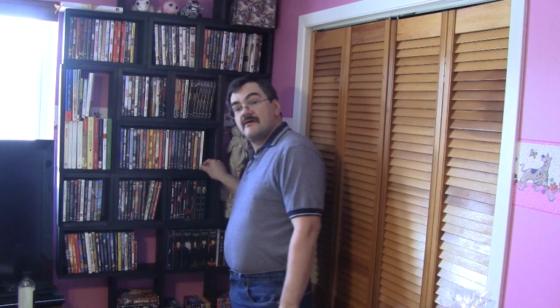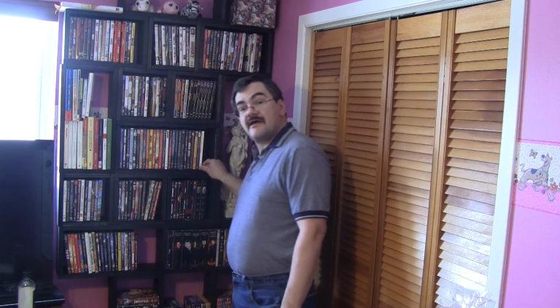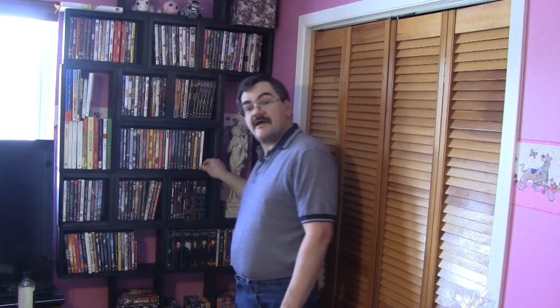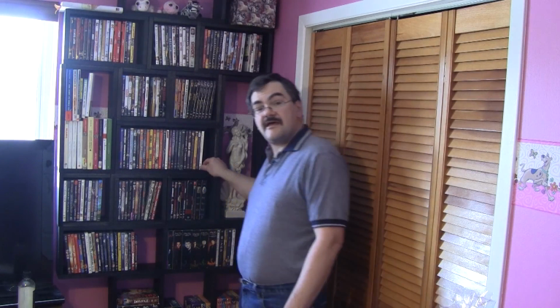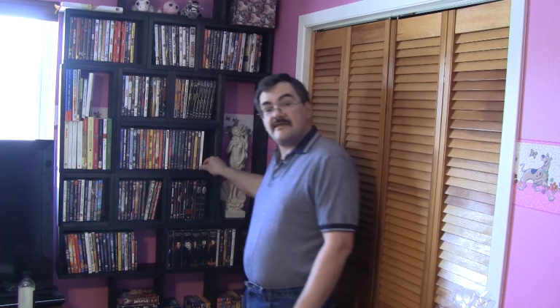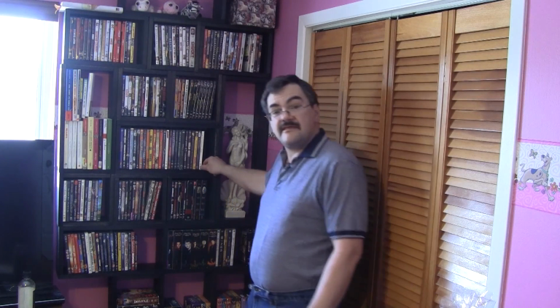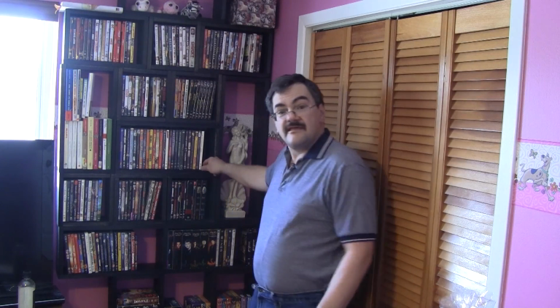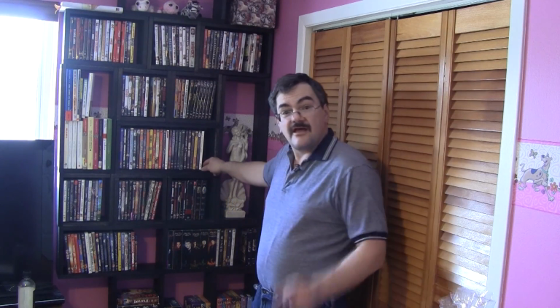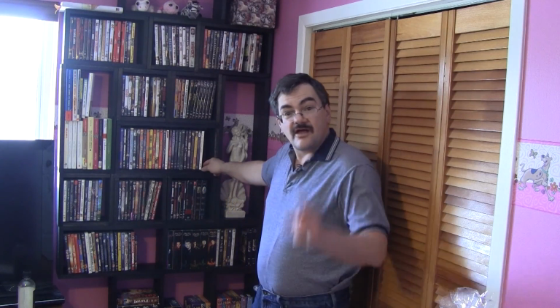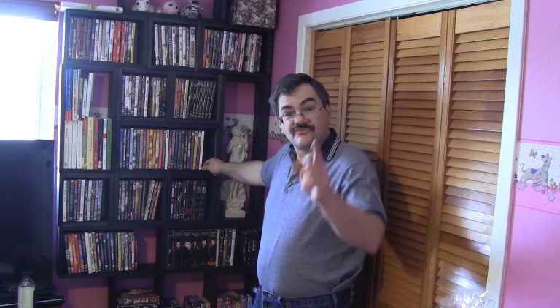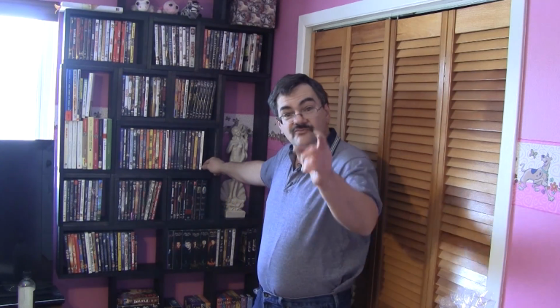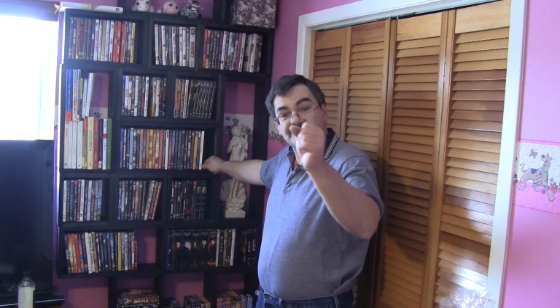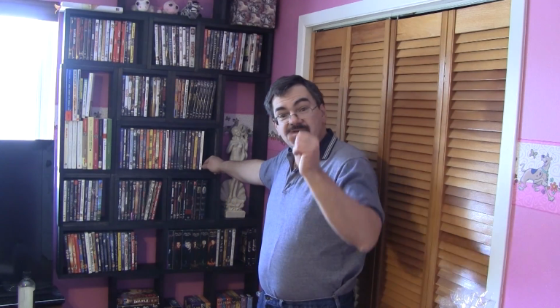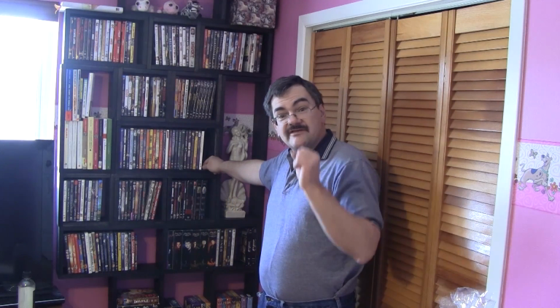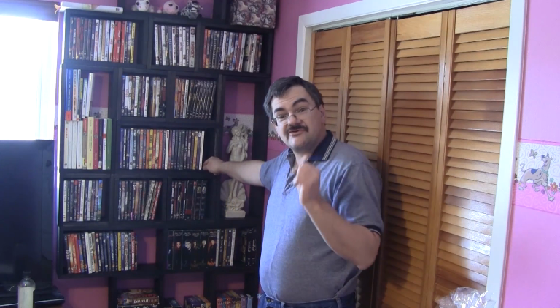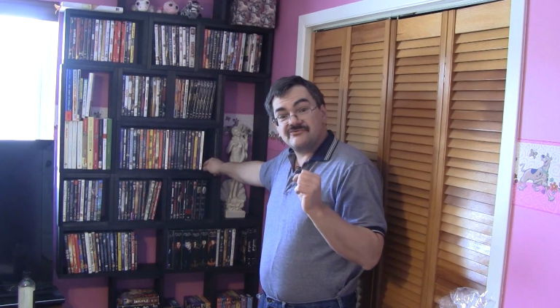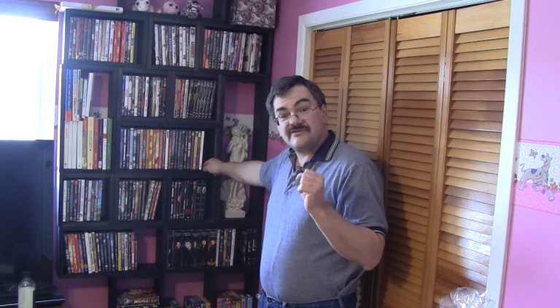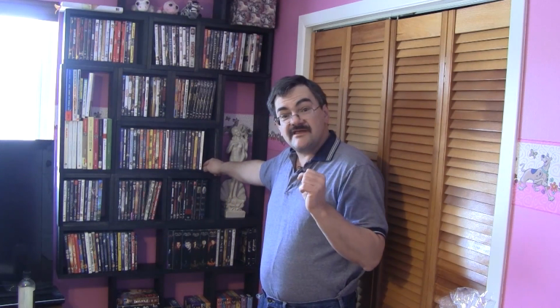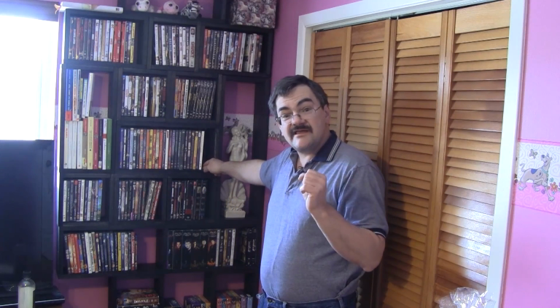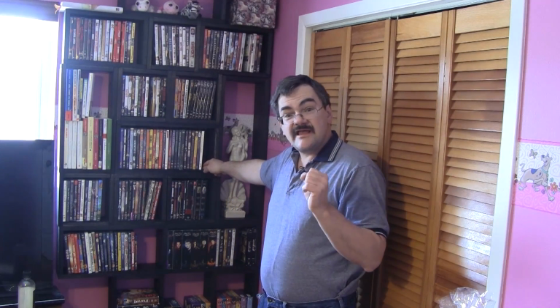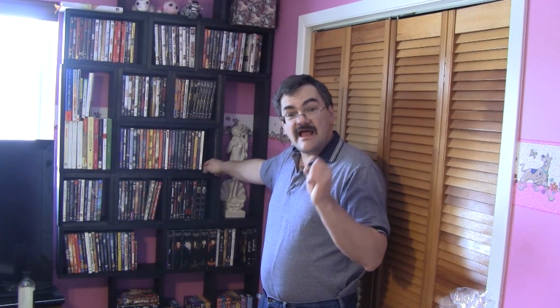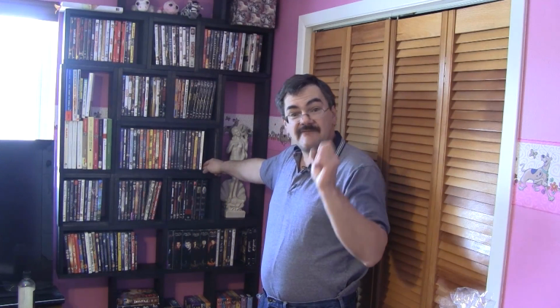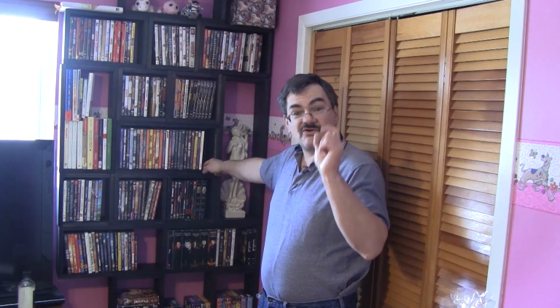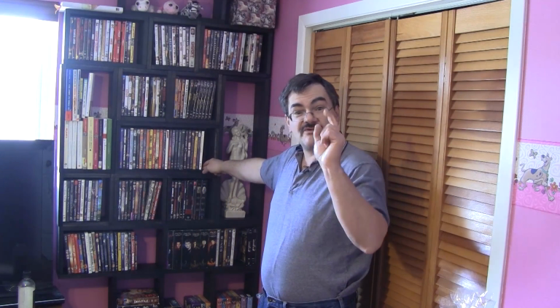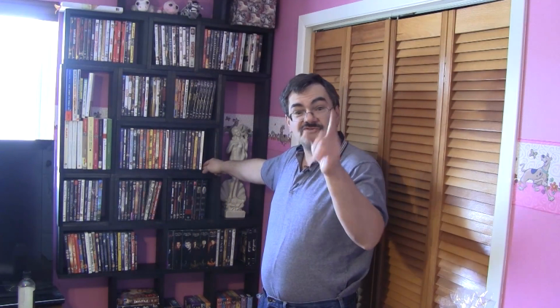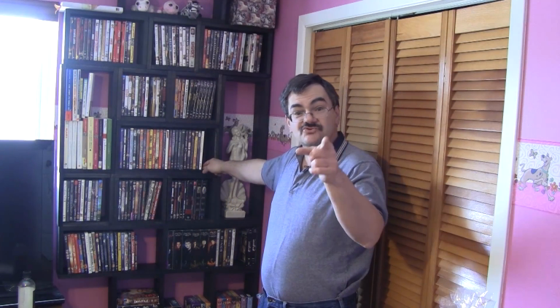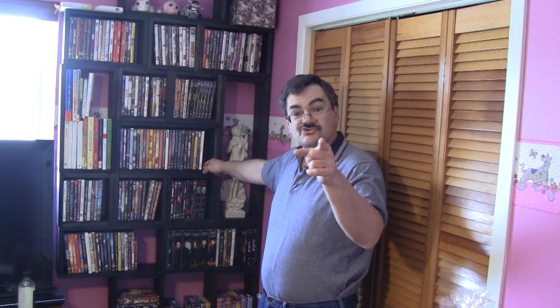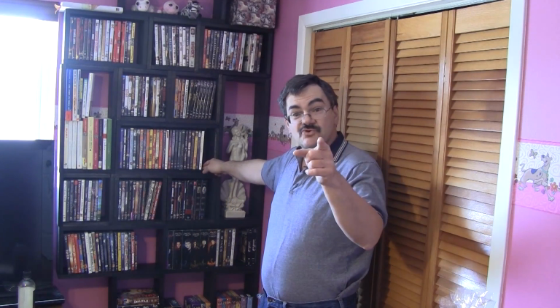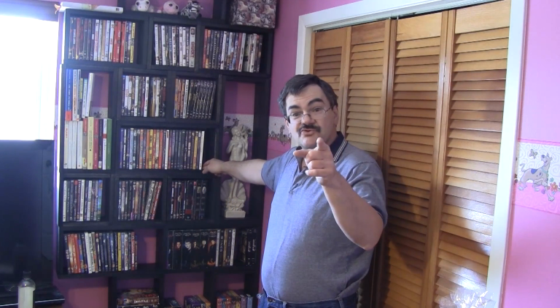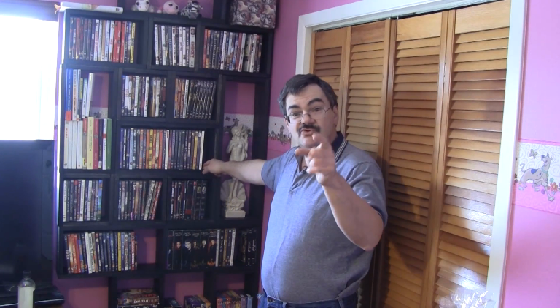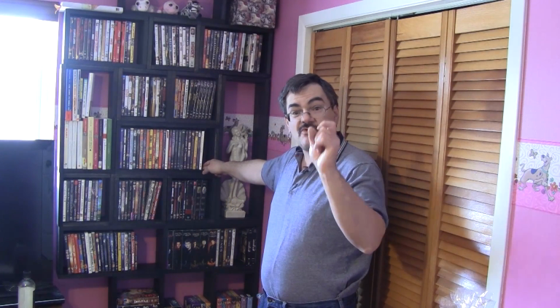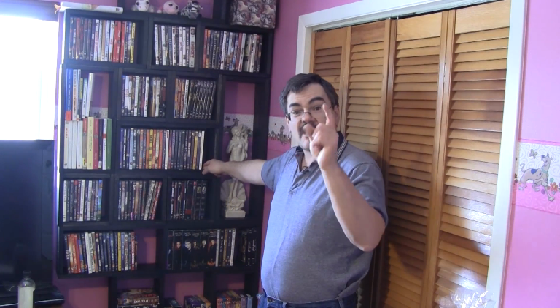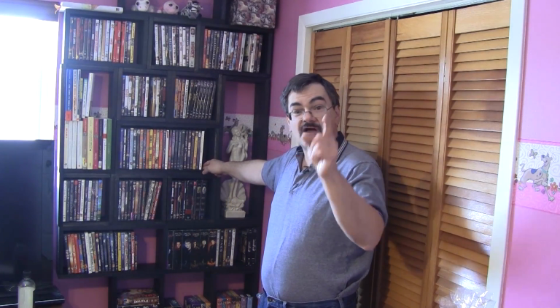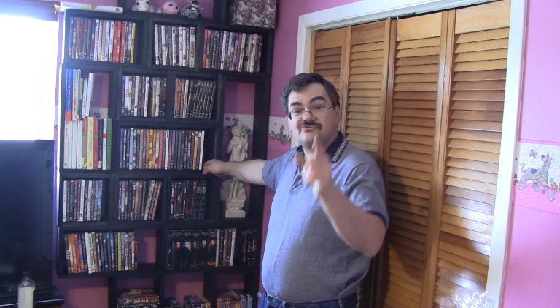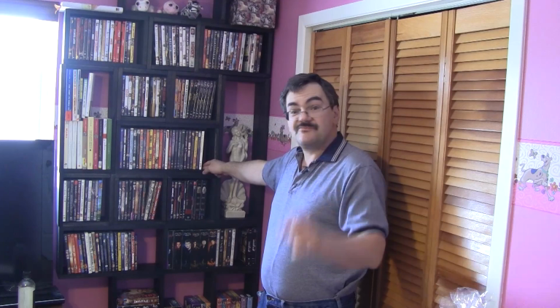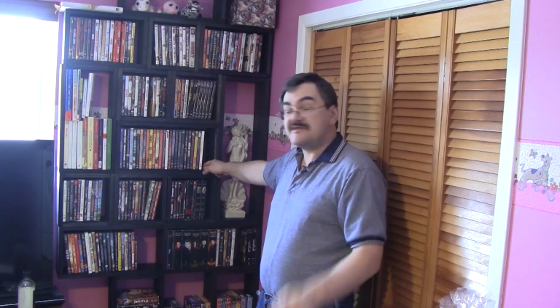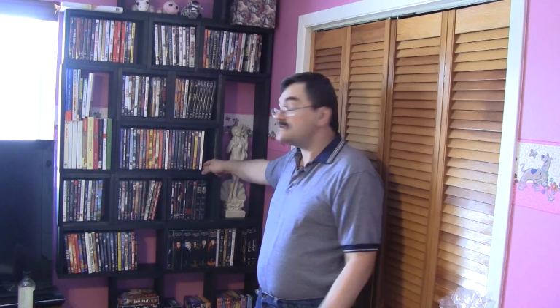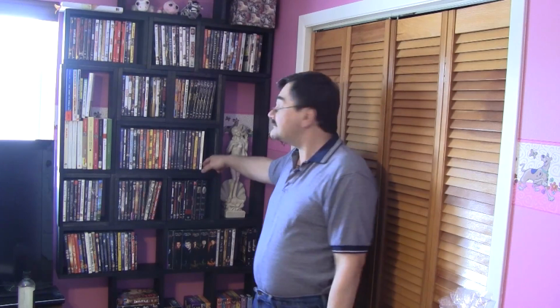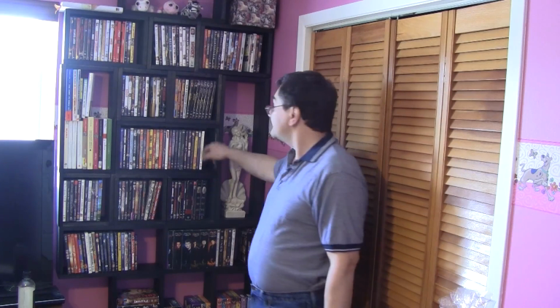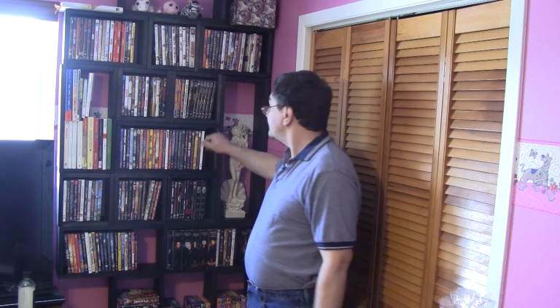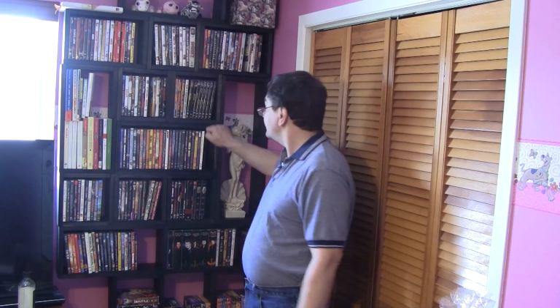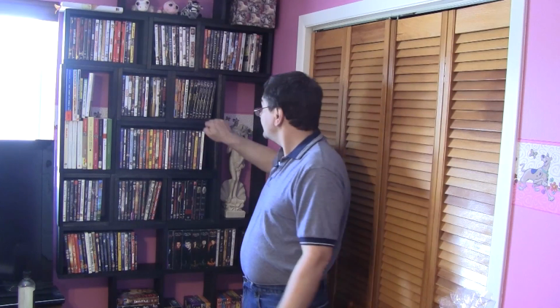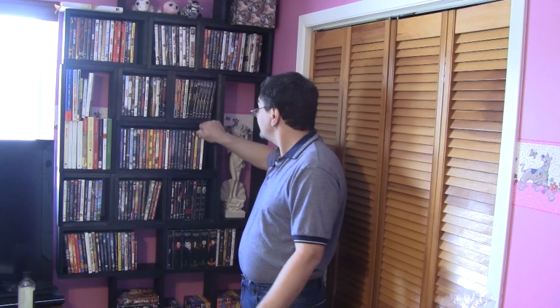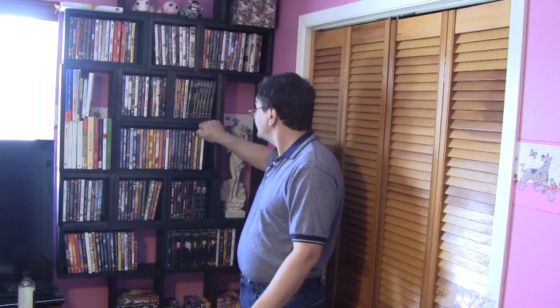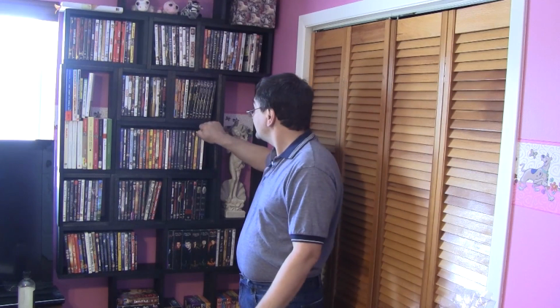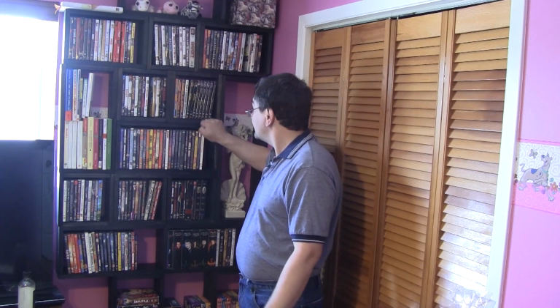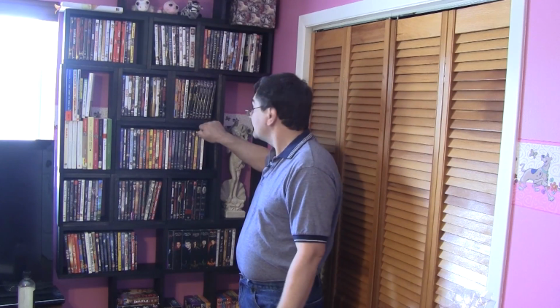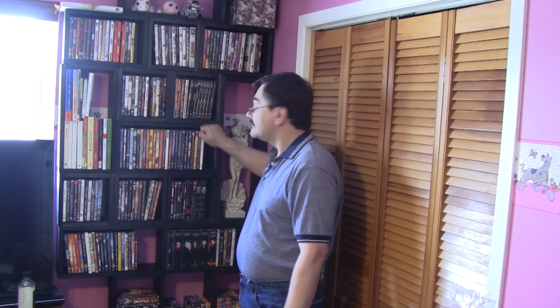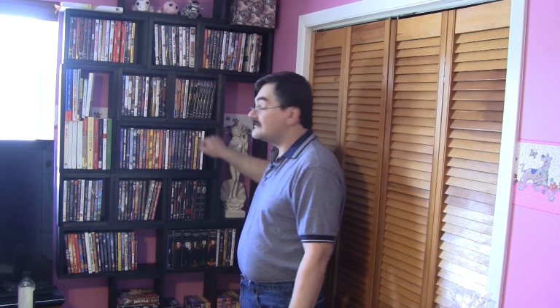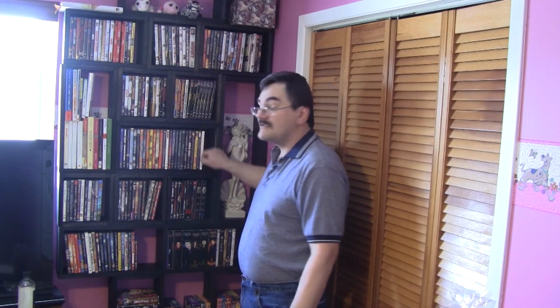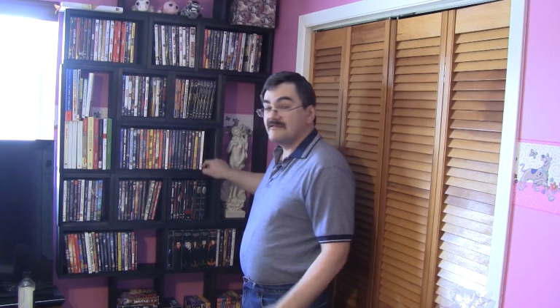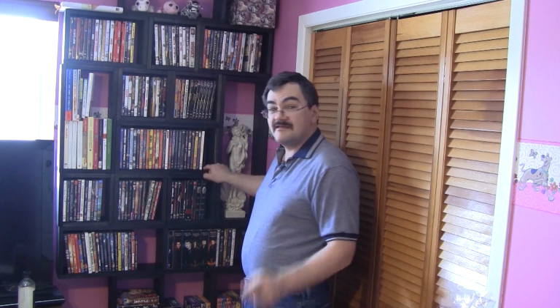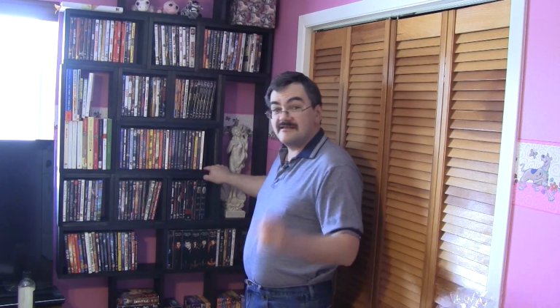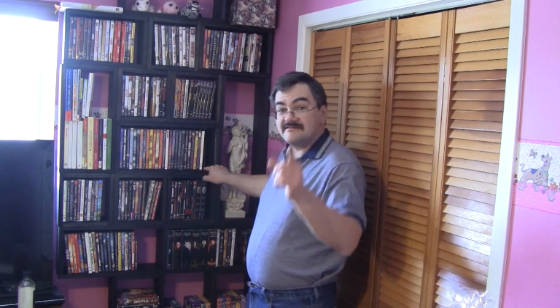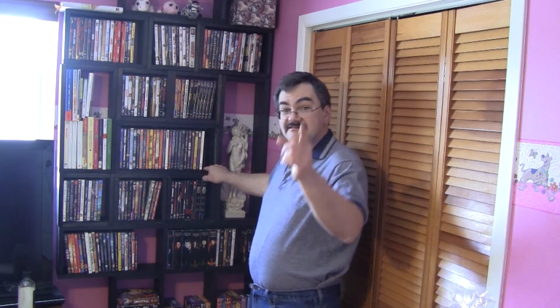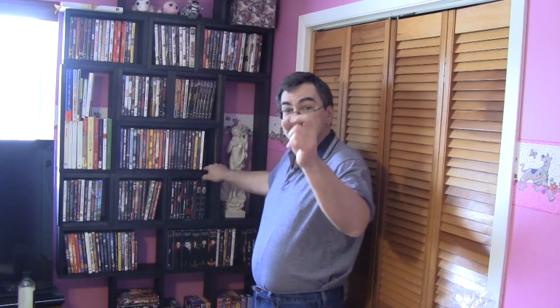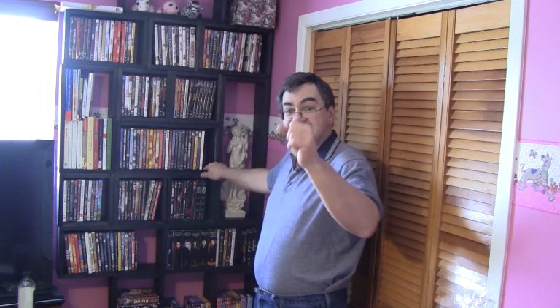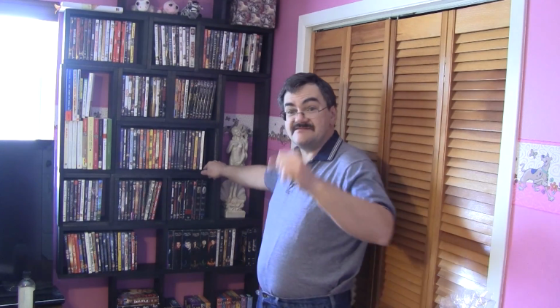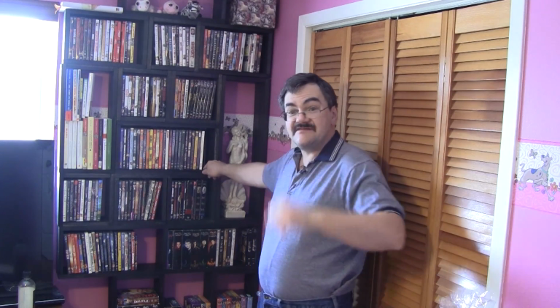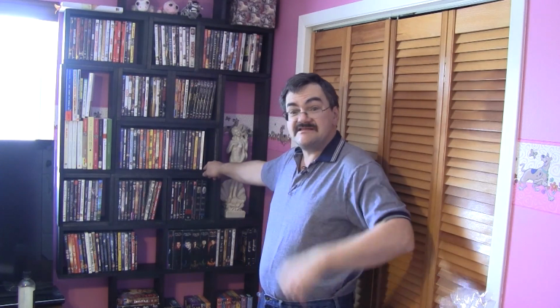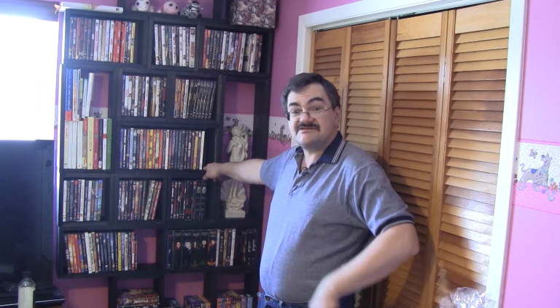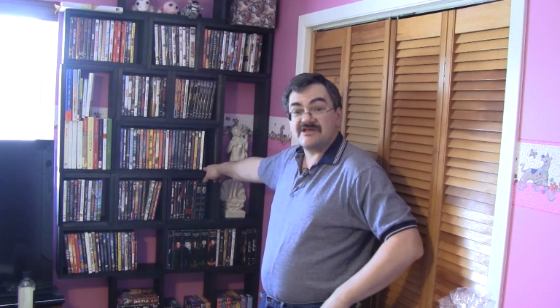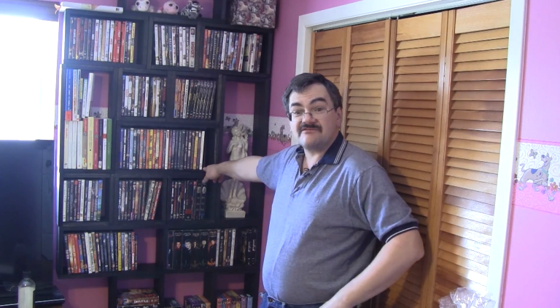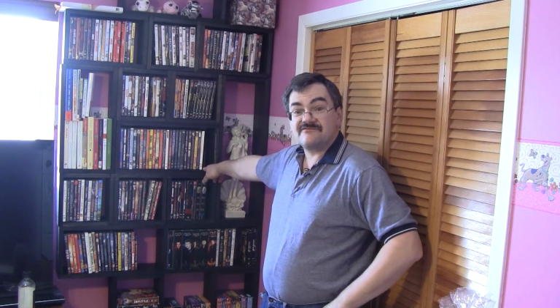Hi! On The Woodpecker today, I'm going to show you how to build this DVD shelf.